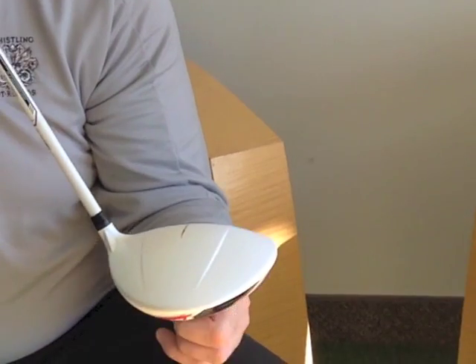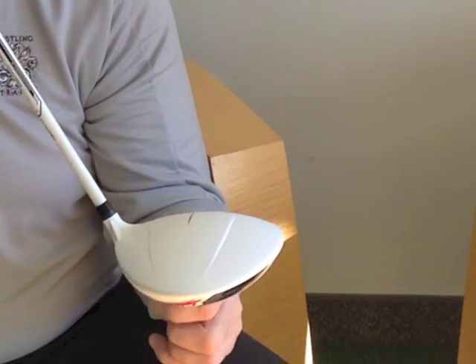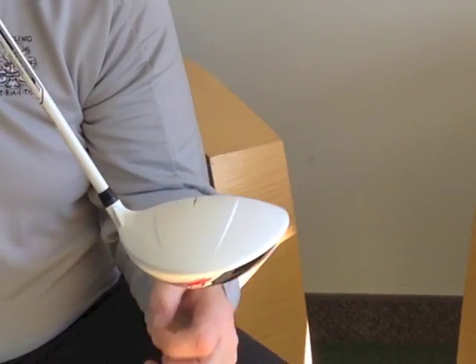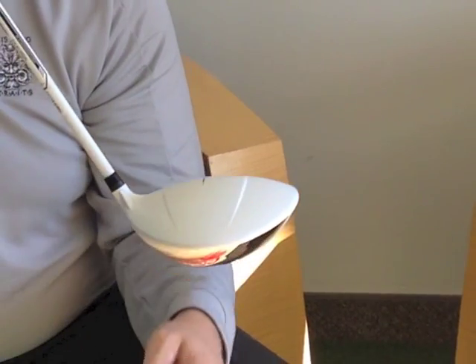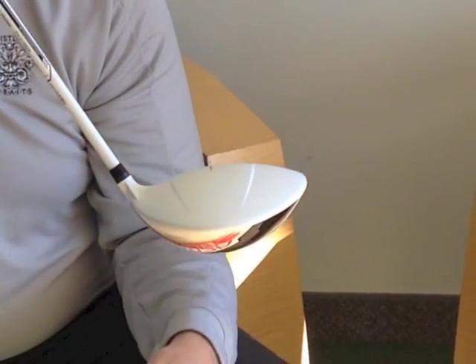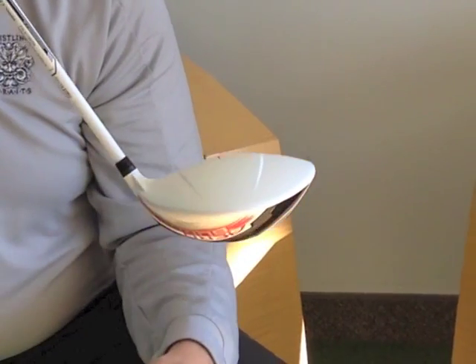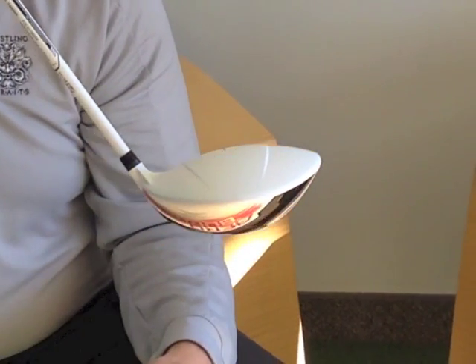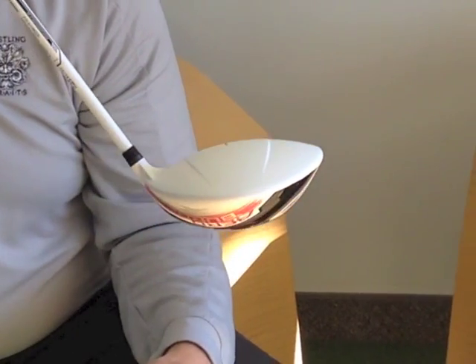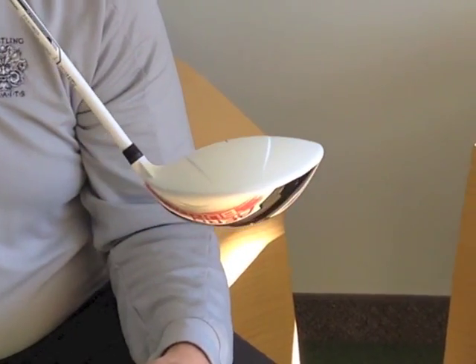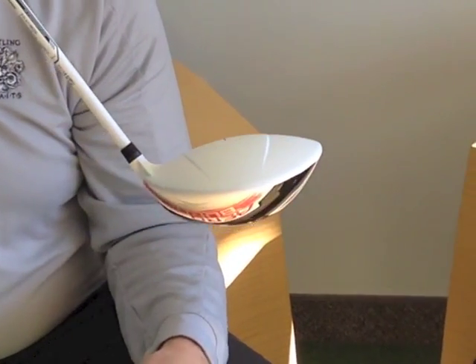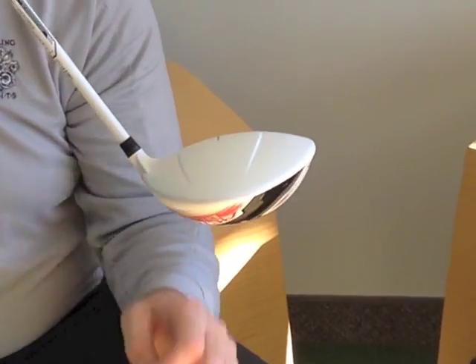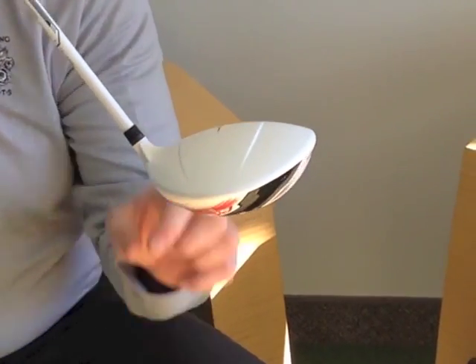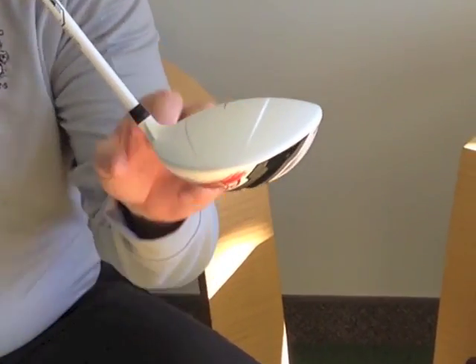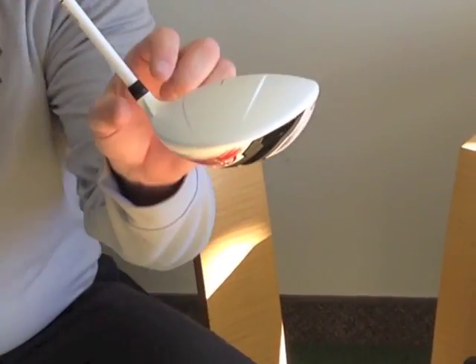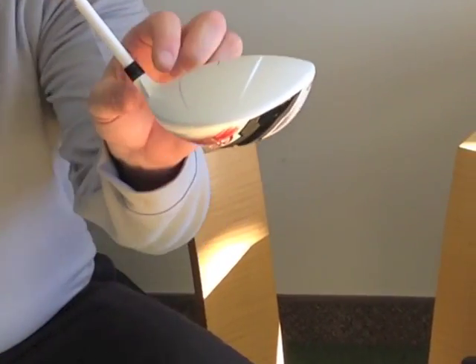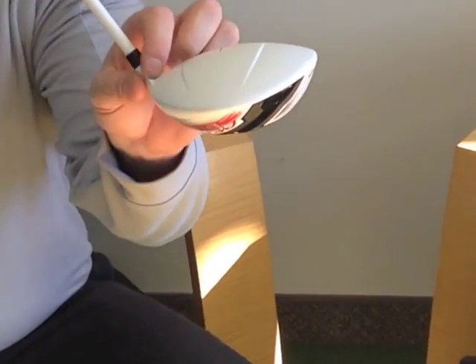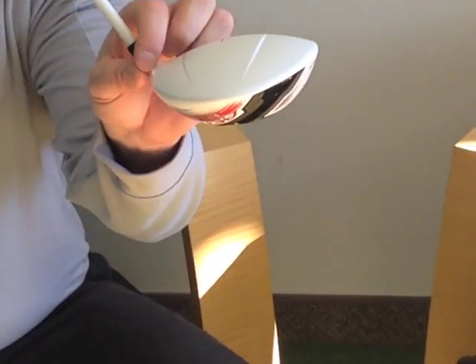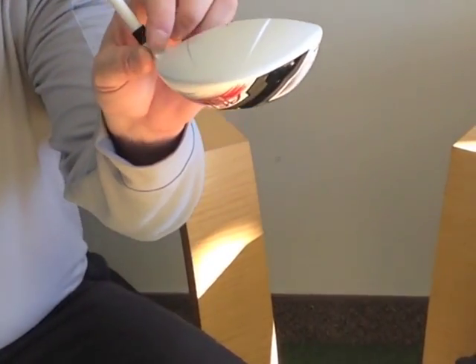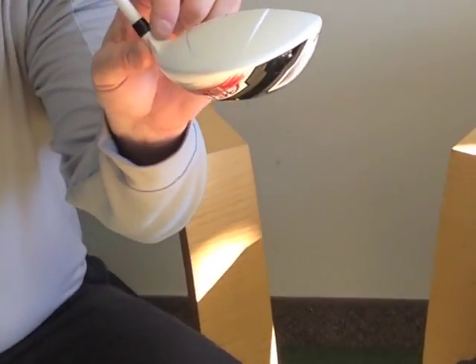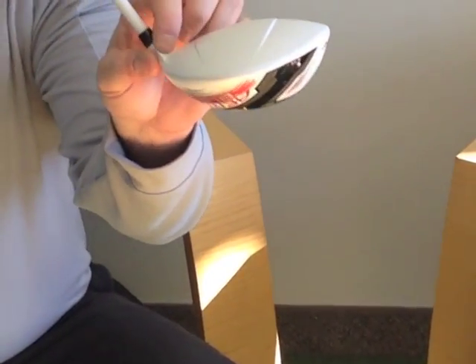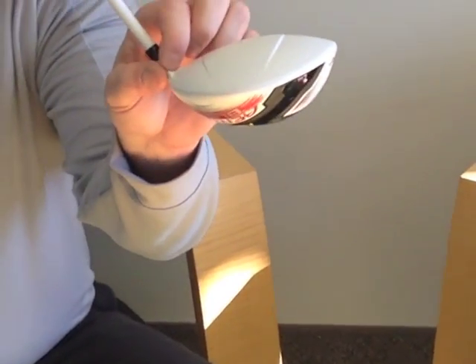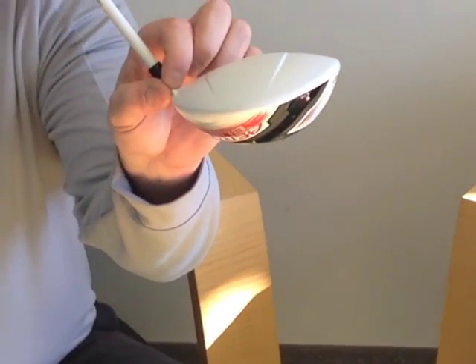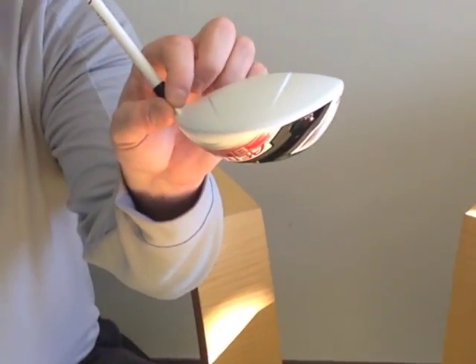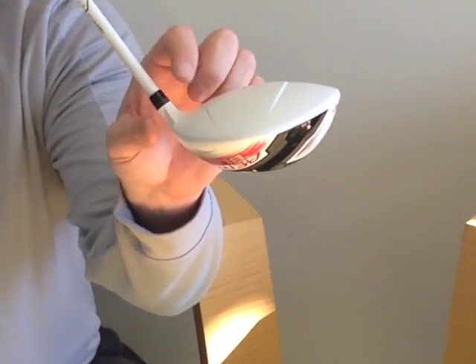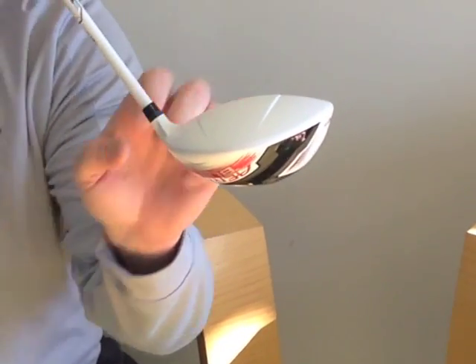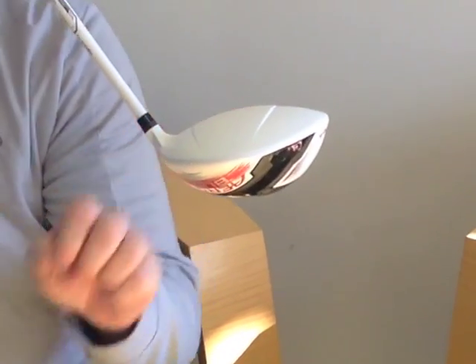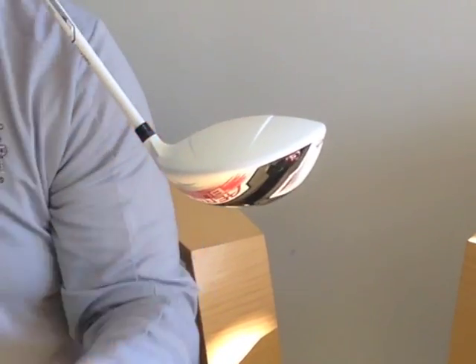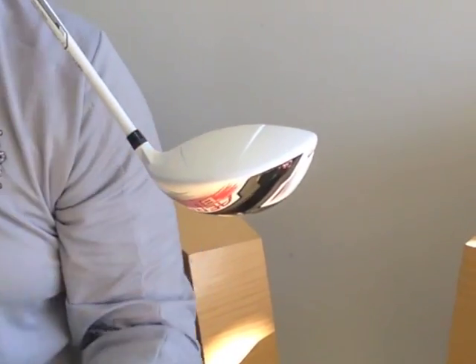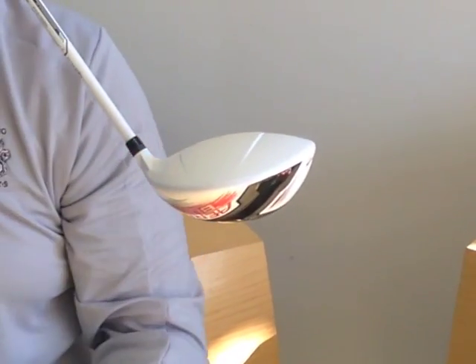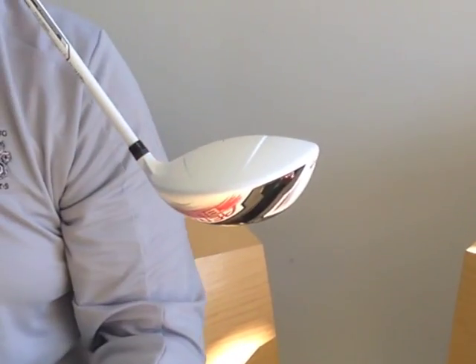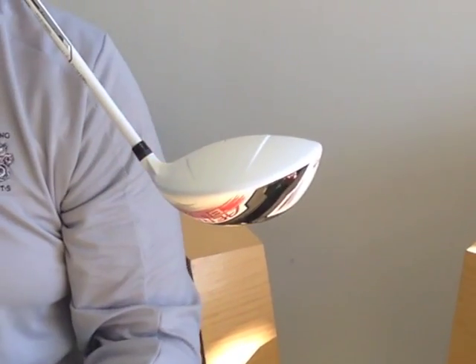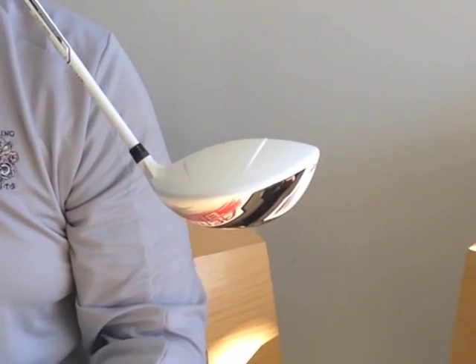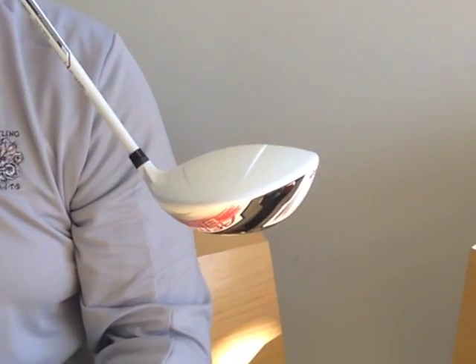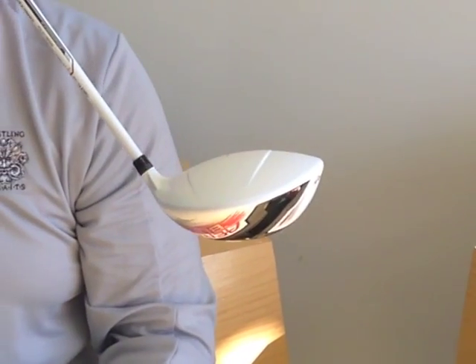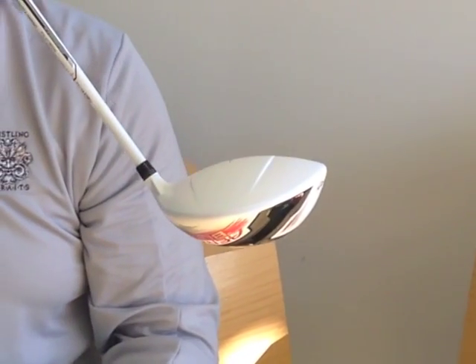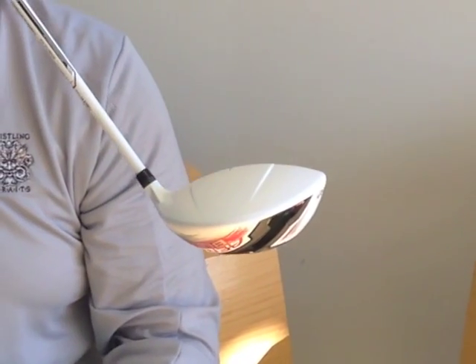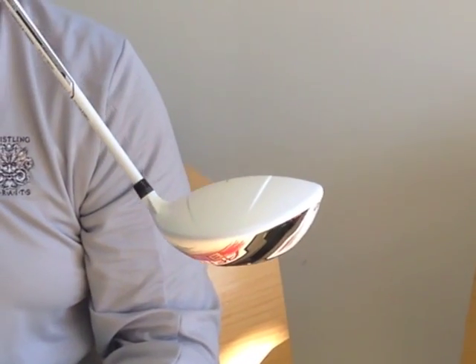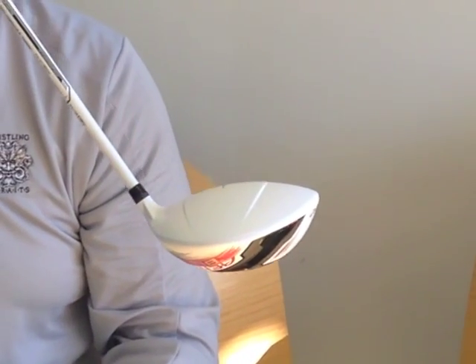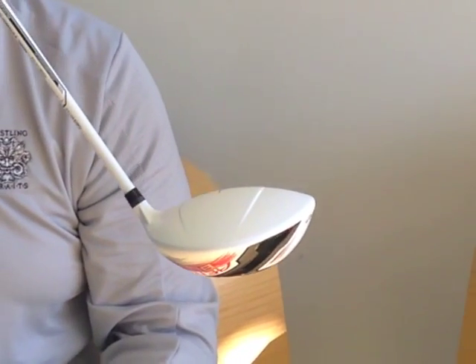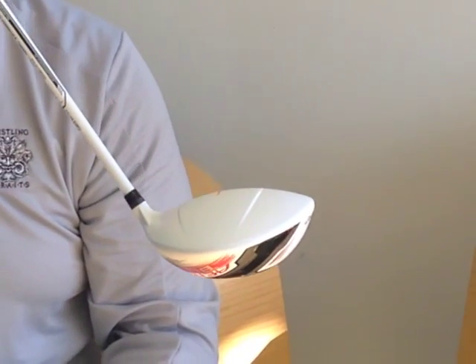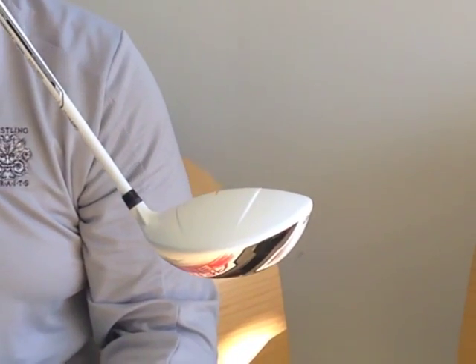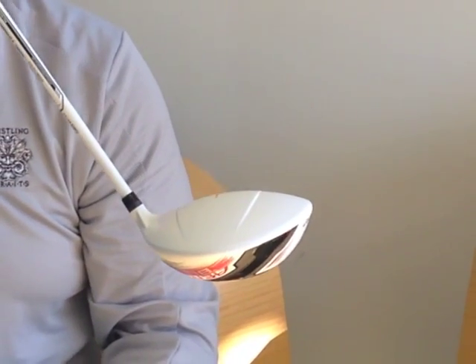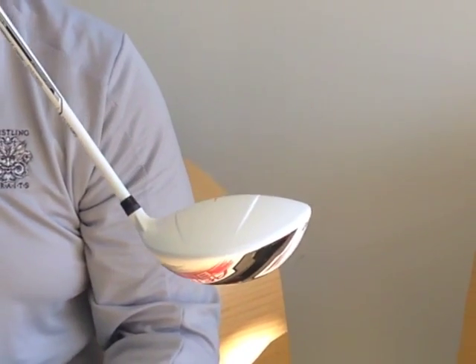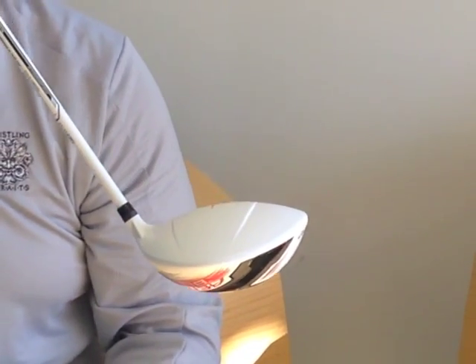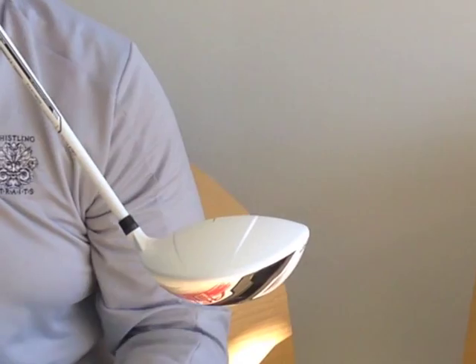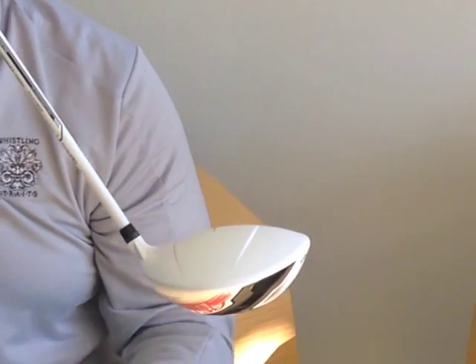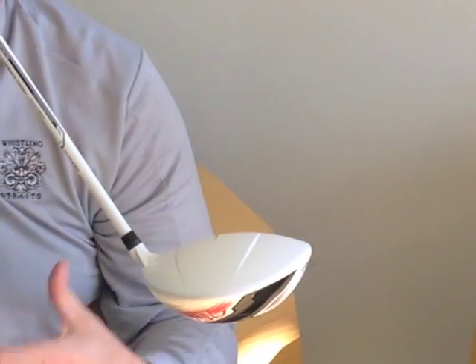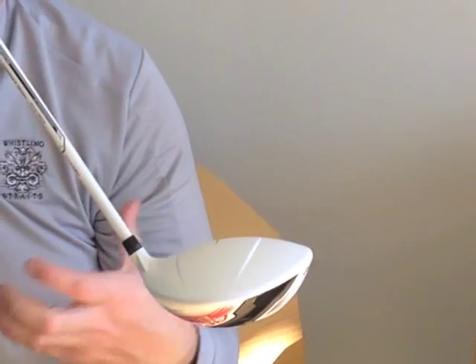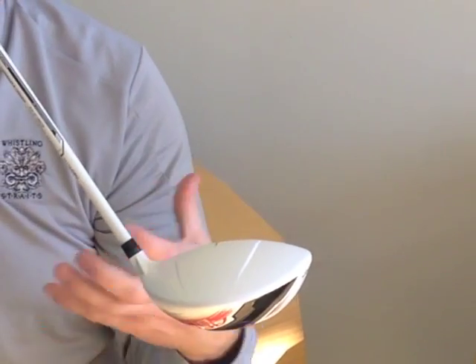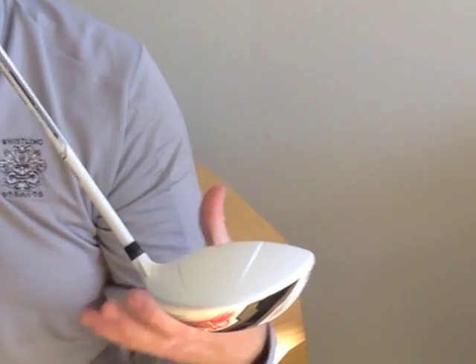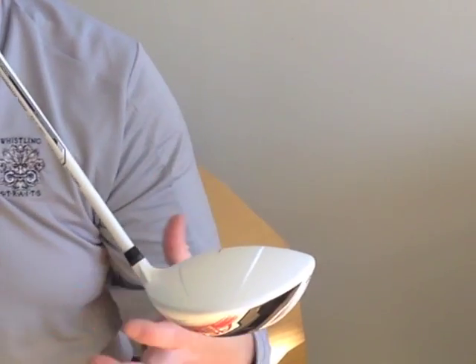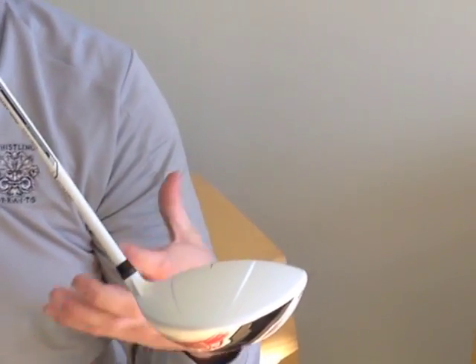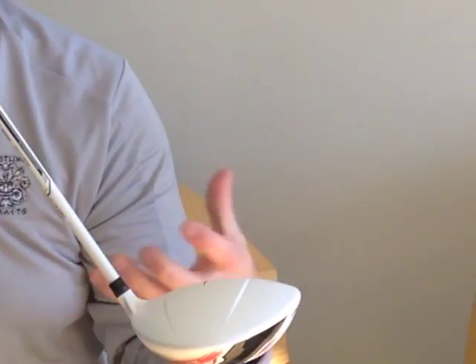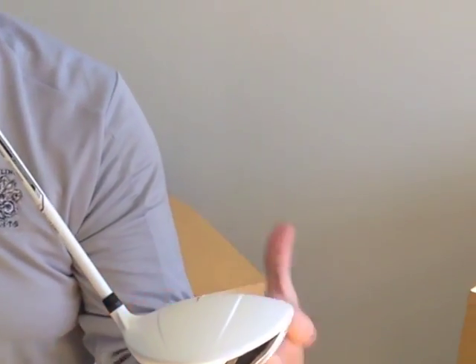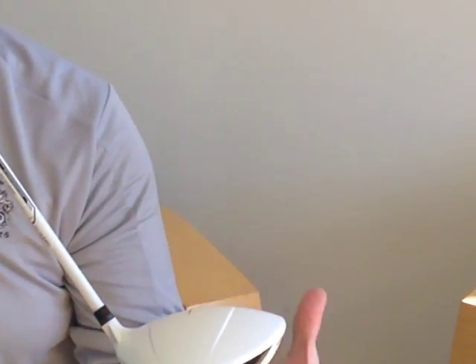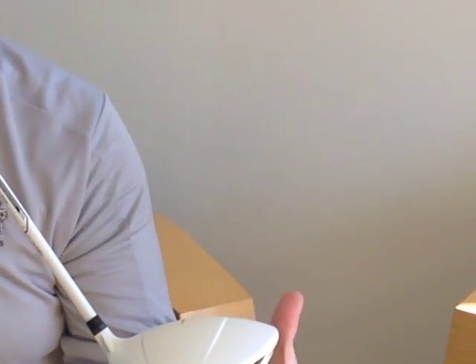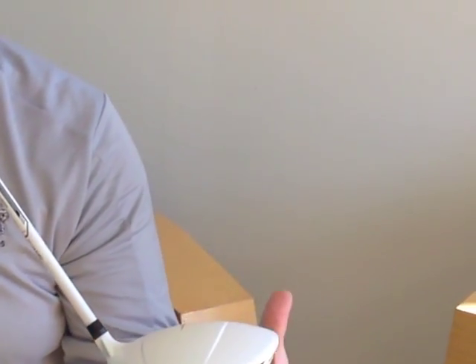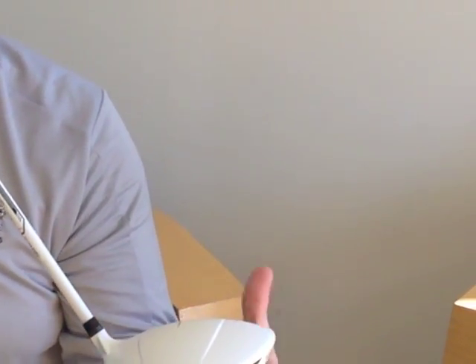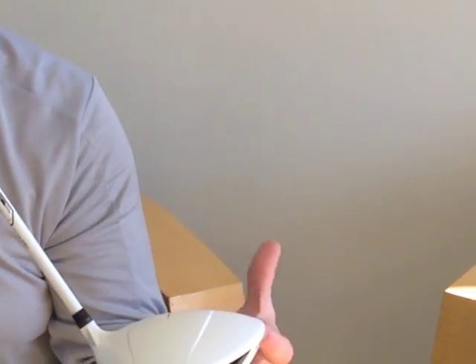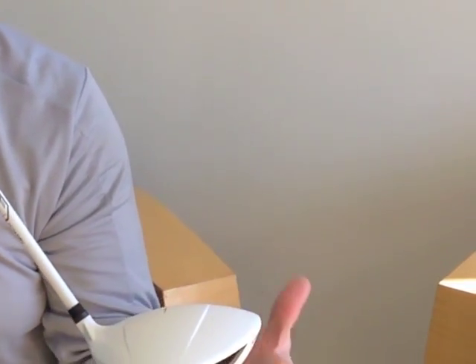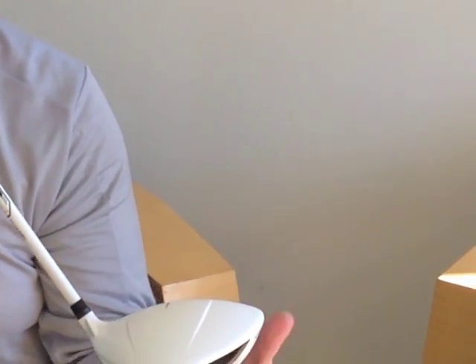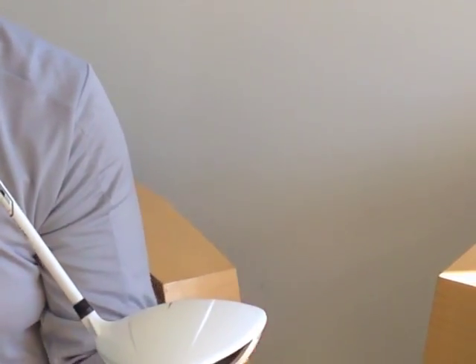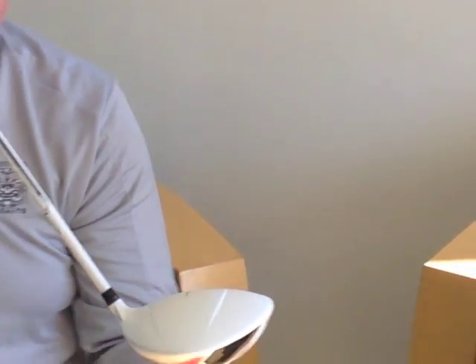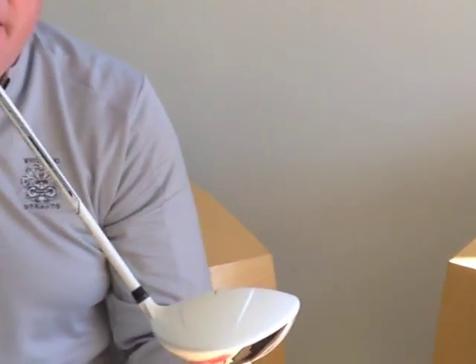The hosel — you'll notice it's a little thin on the hosel — that gives us a lot more aerodynamic efficiency and more efficiency of the swing speed.